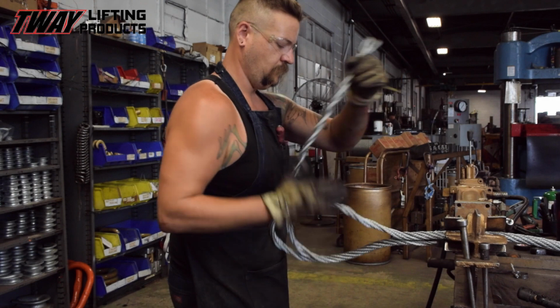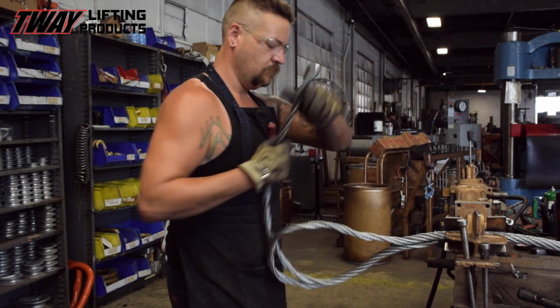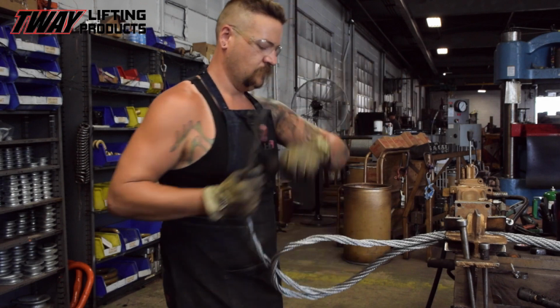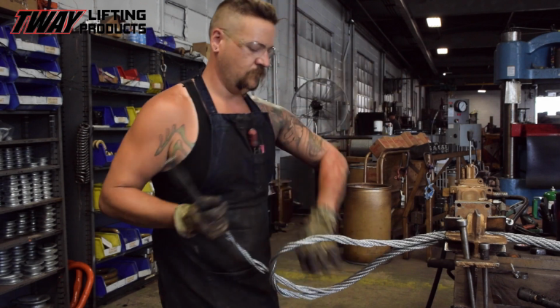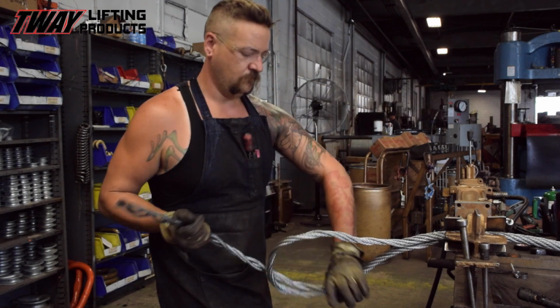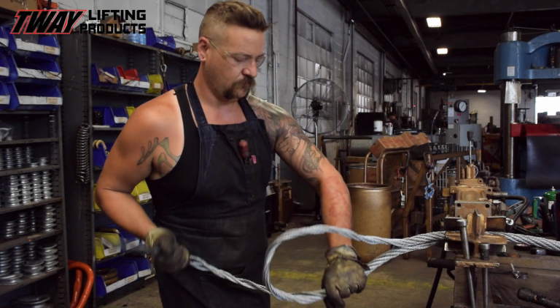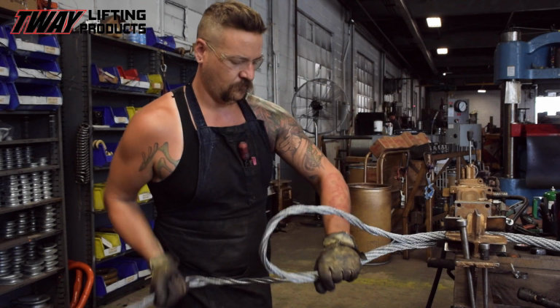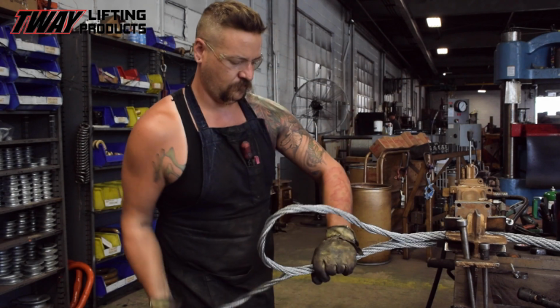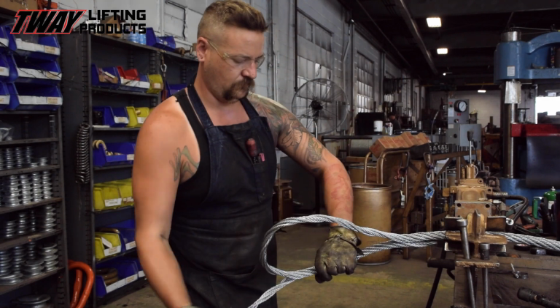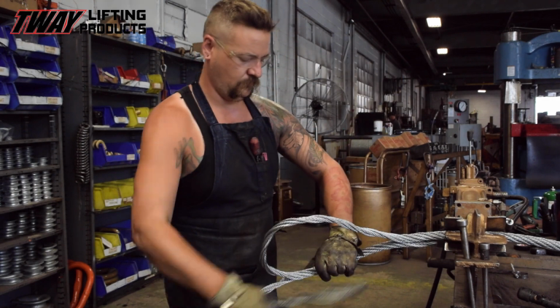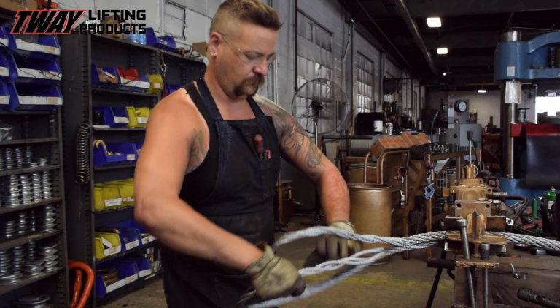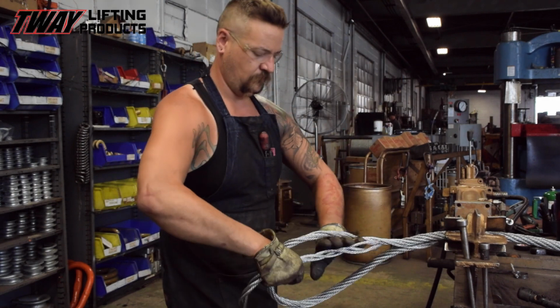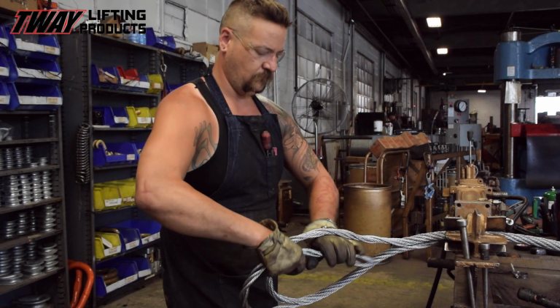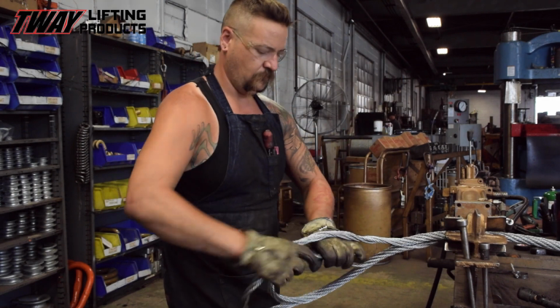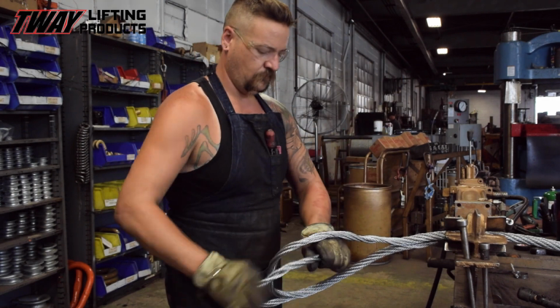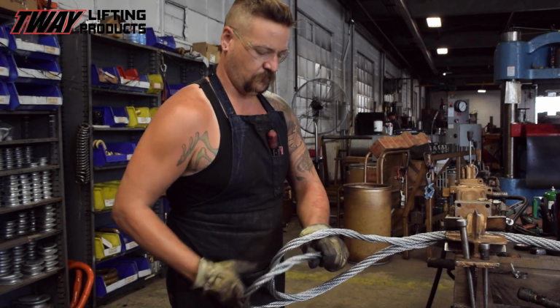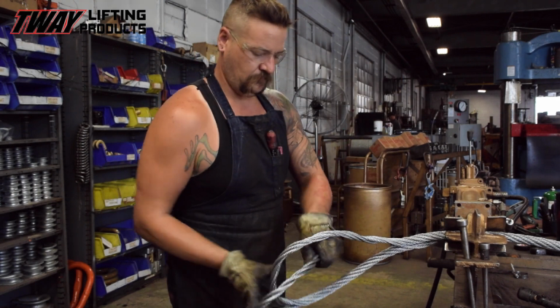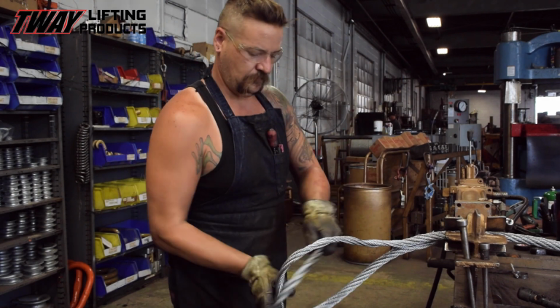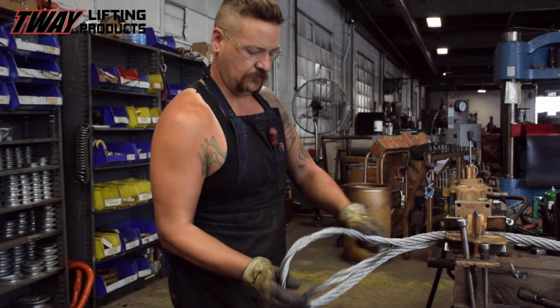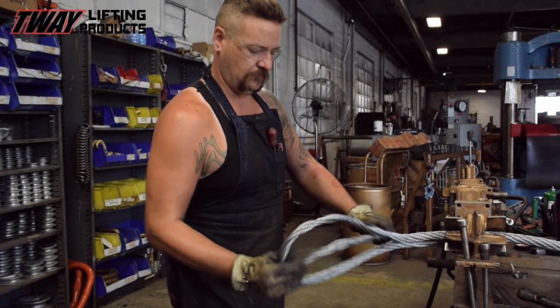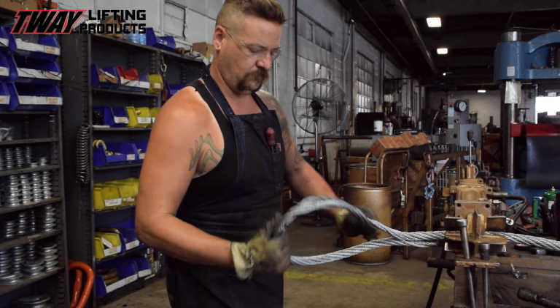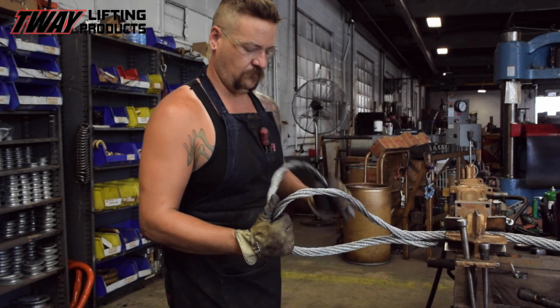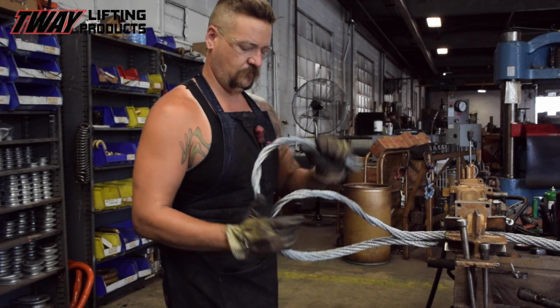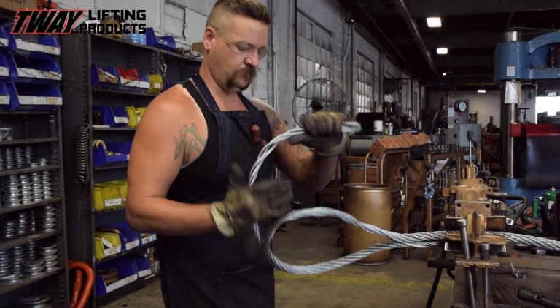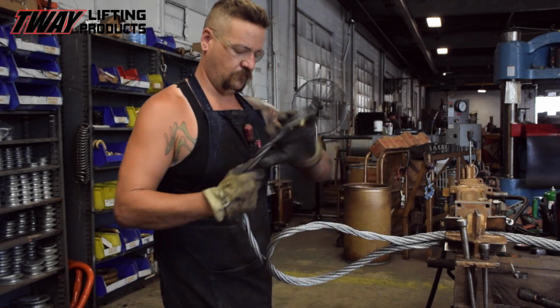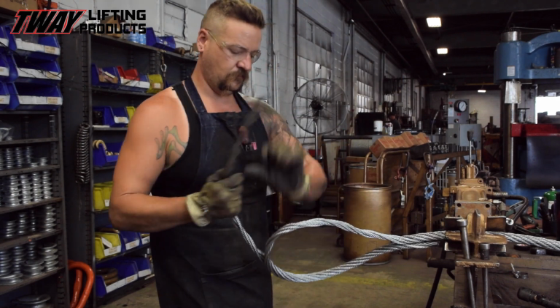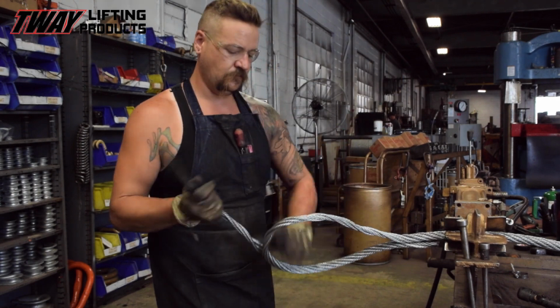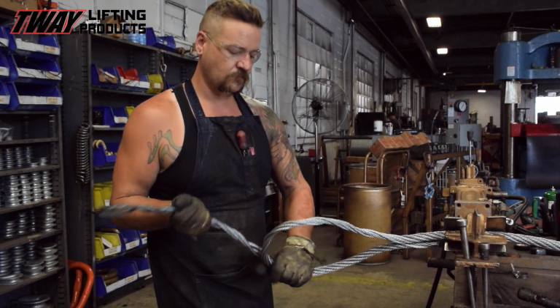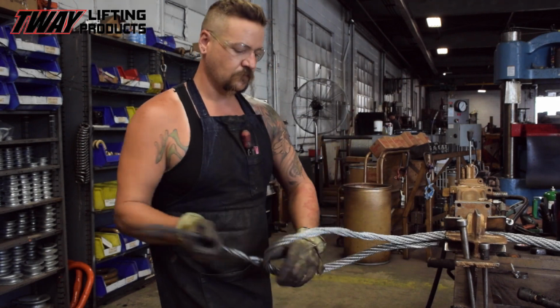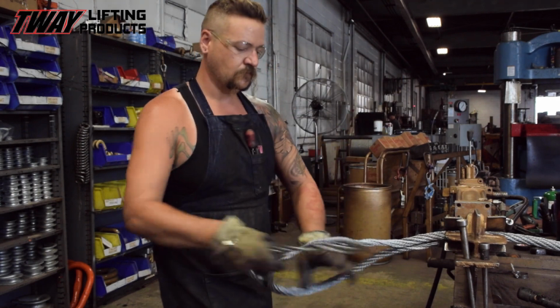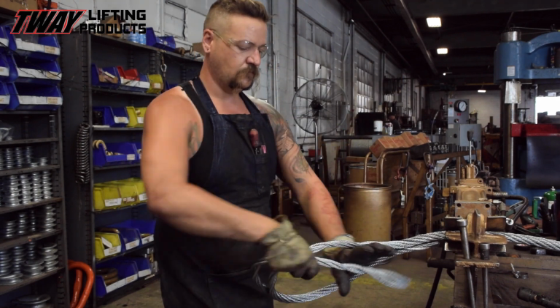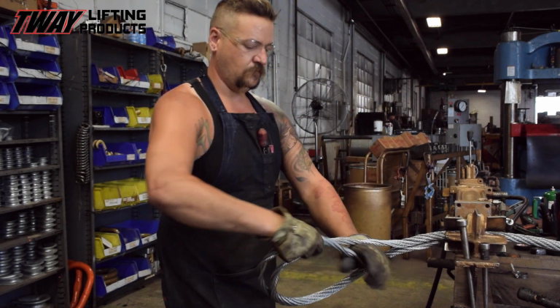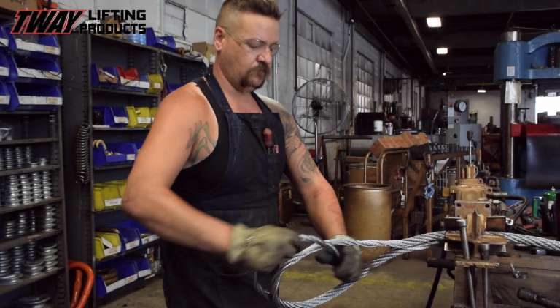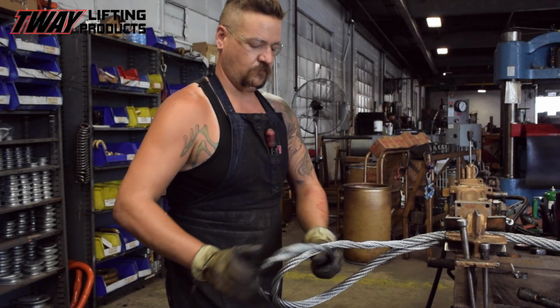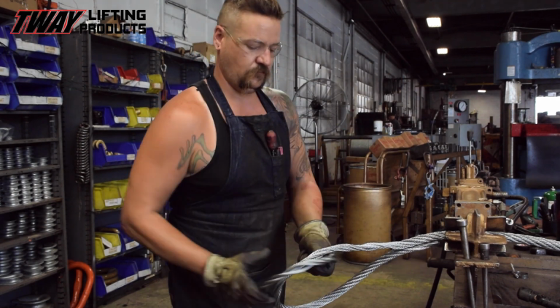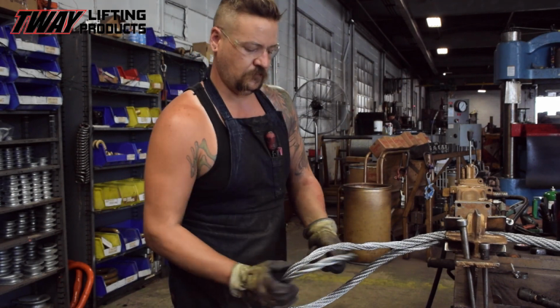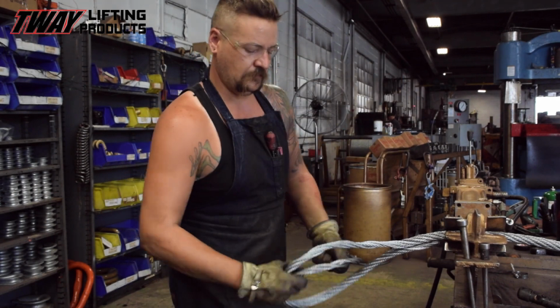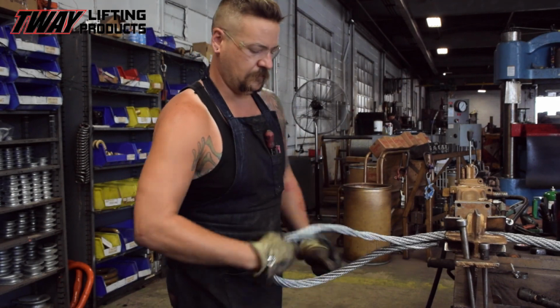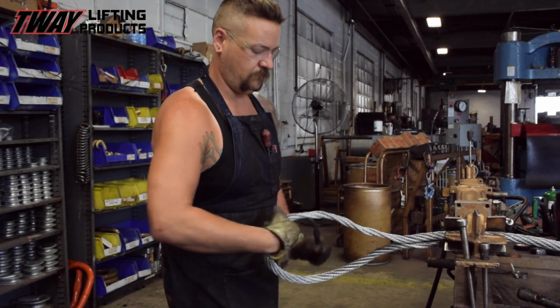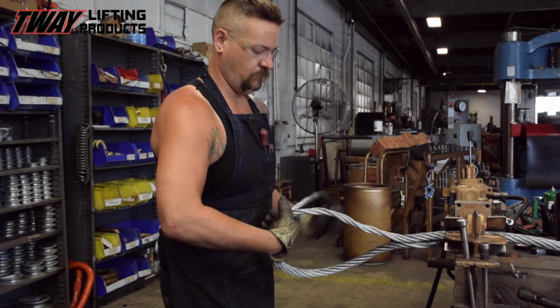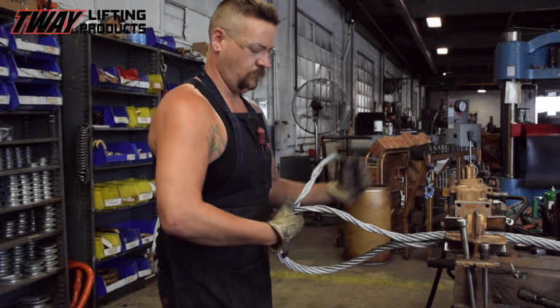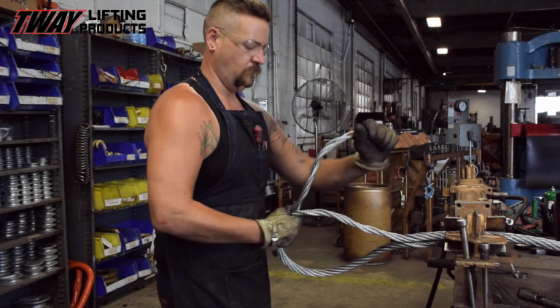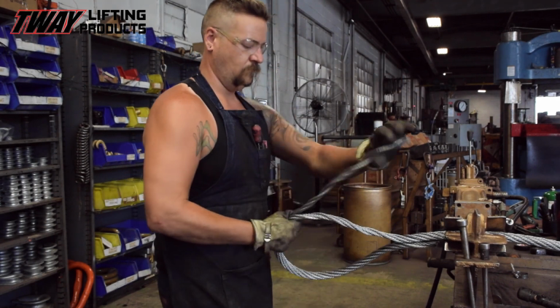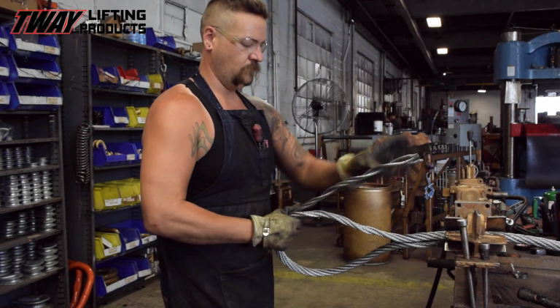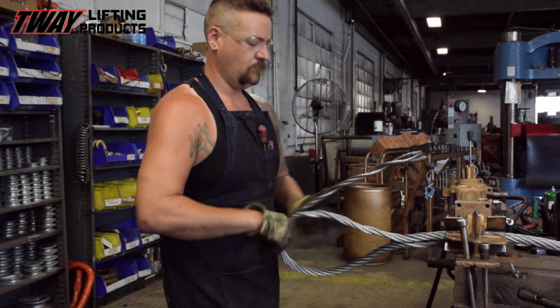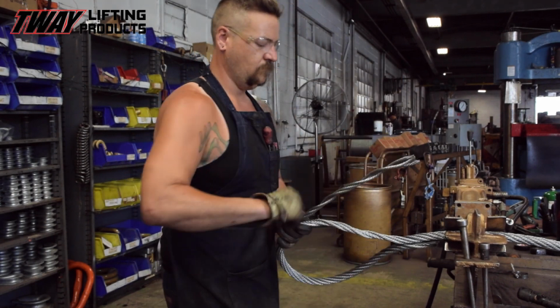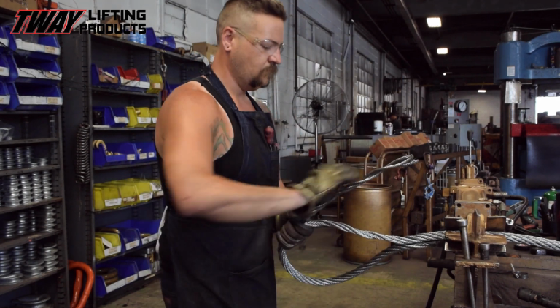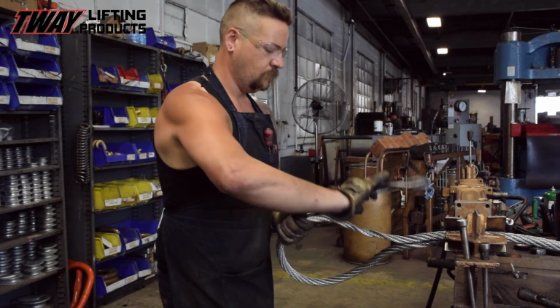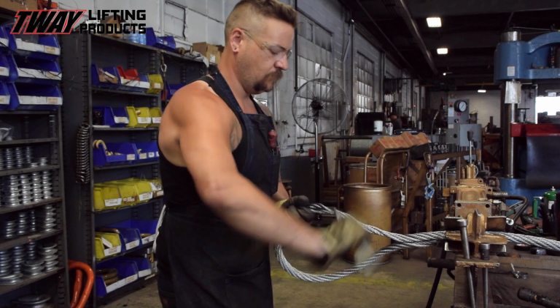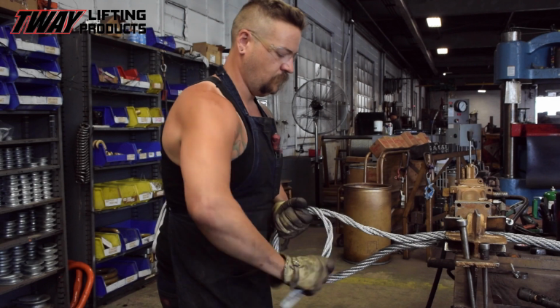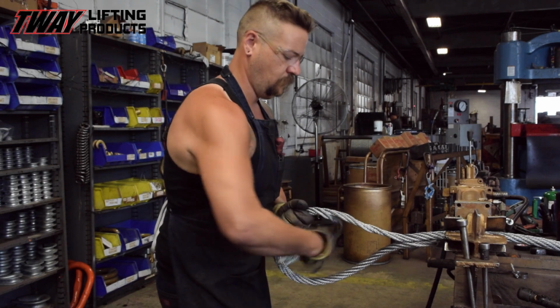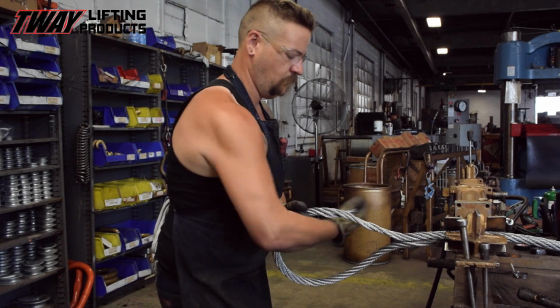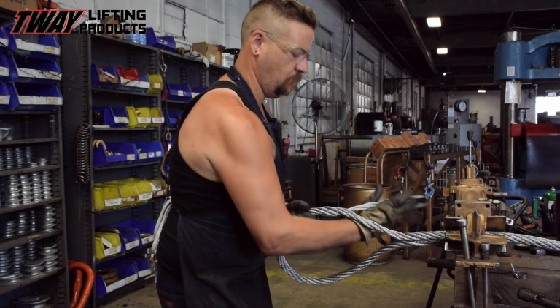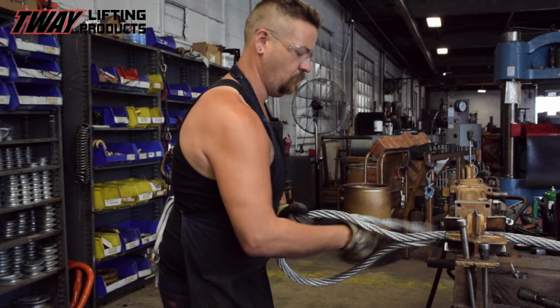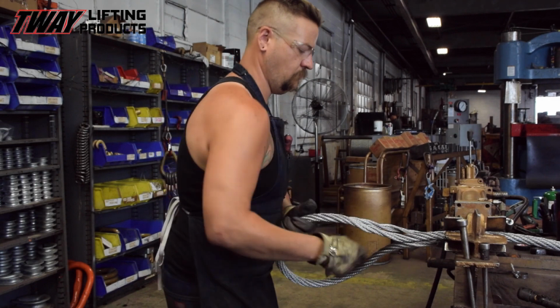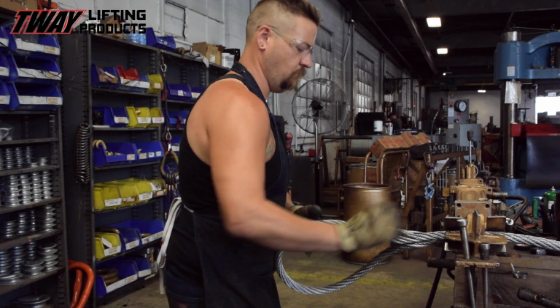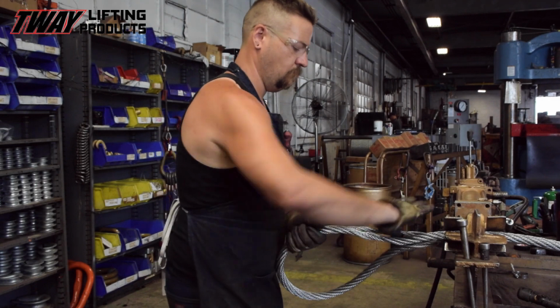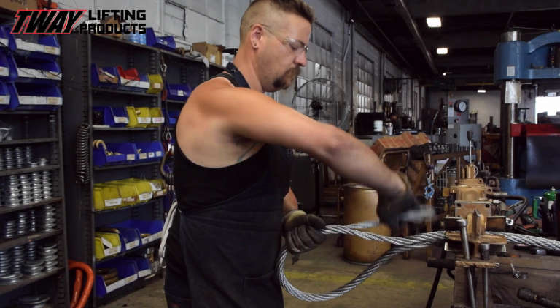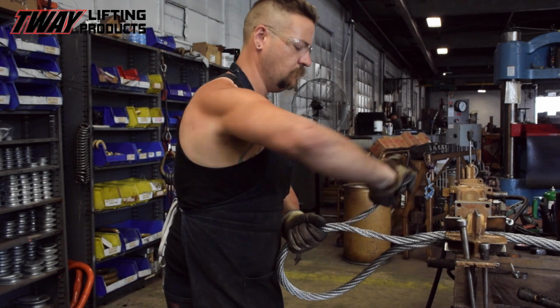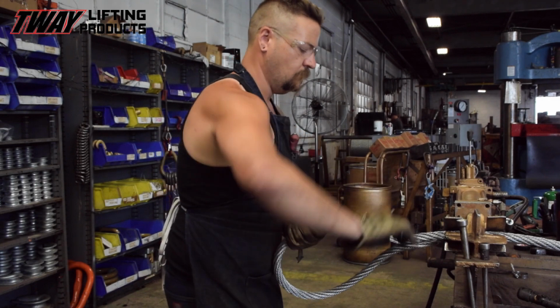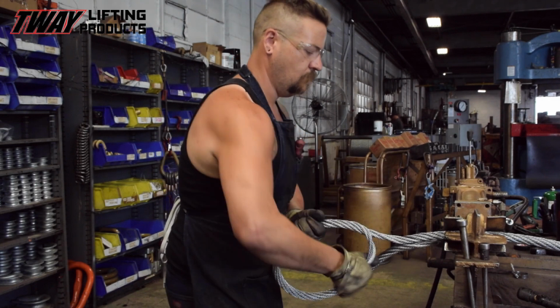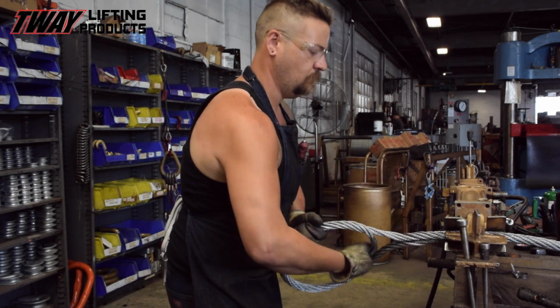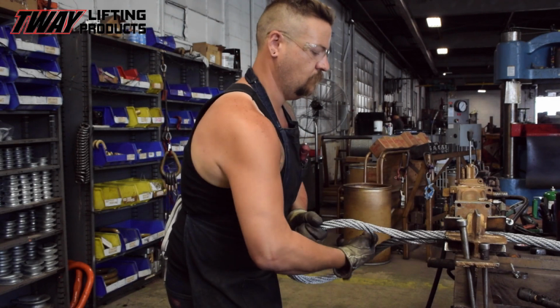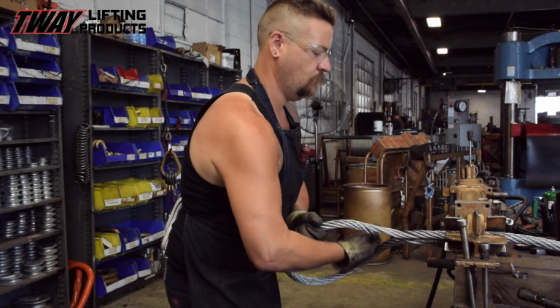After setting the eye, the strands are reassembled in the reverse of their original position. This technique provides a friction hold to the splice.